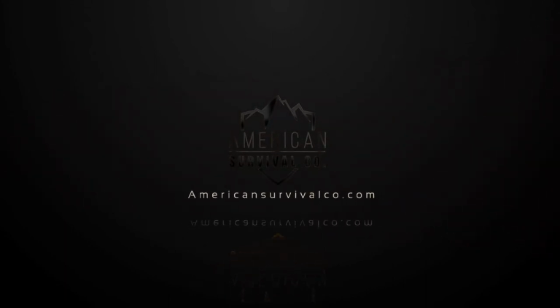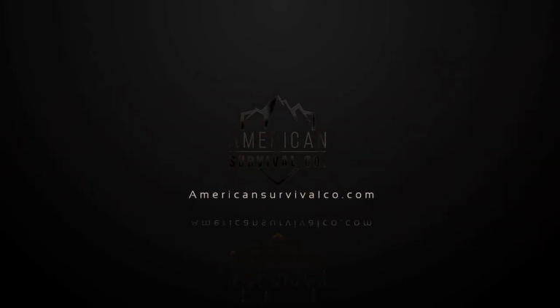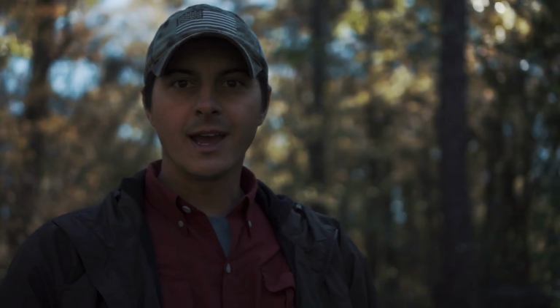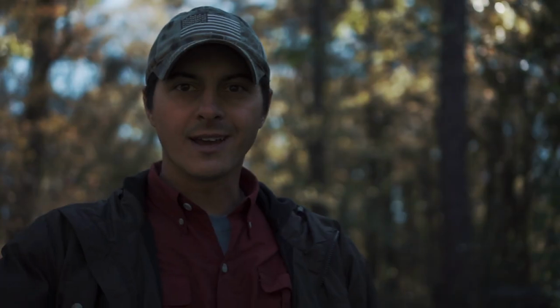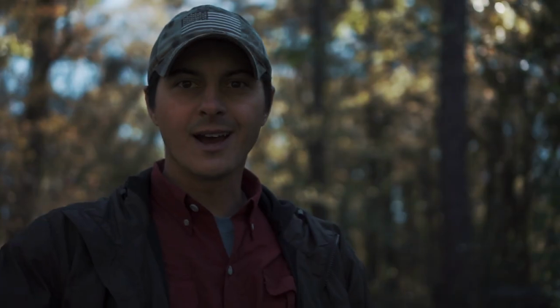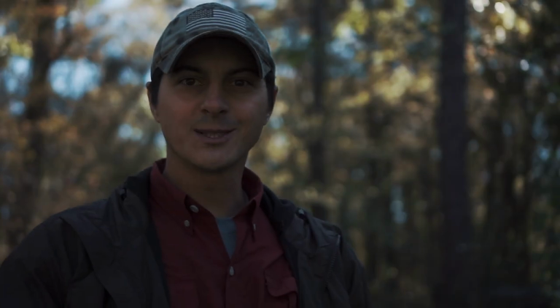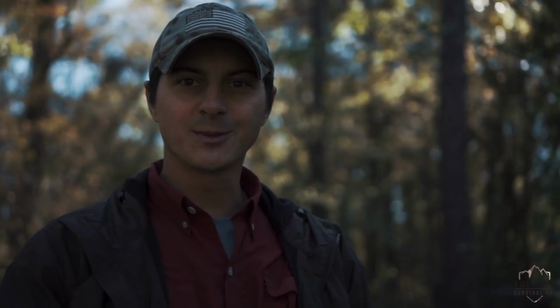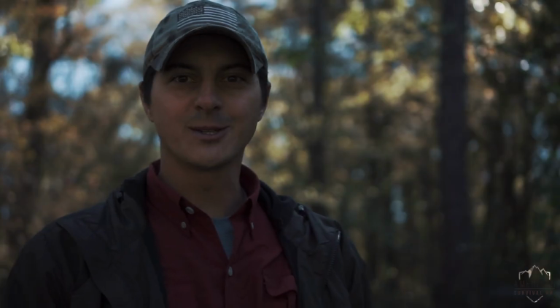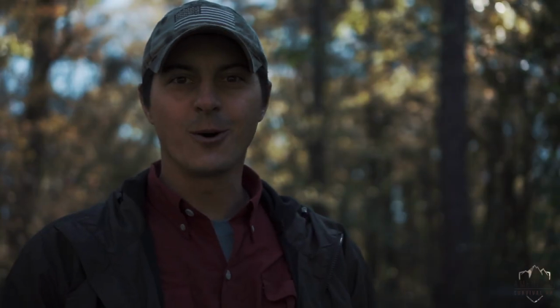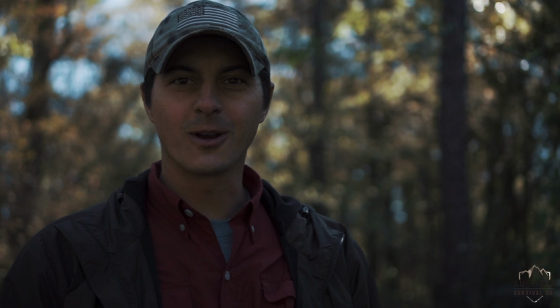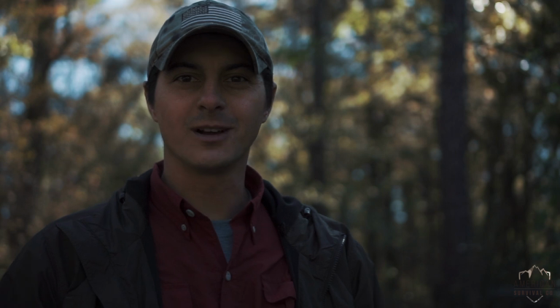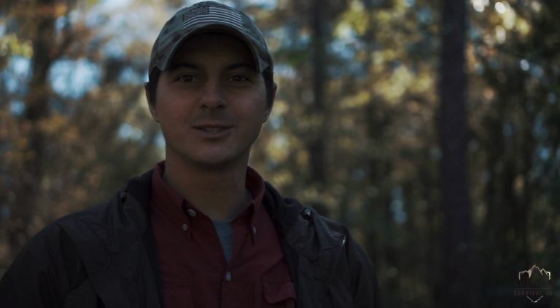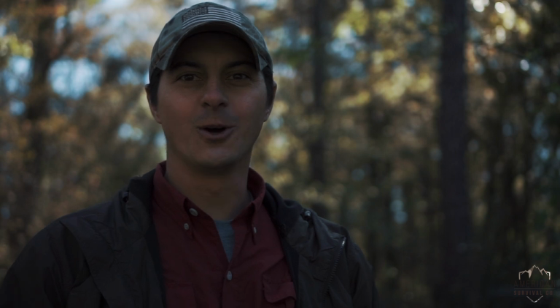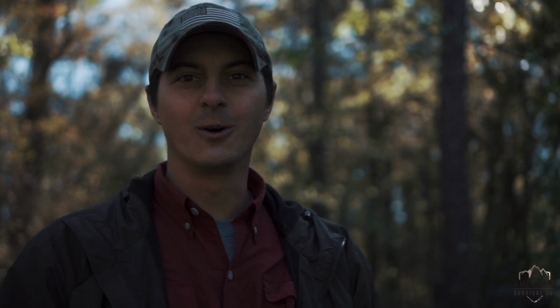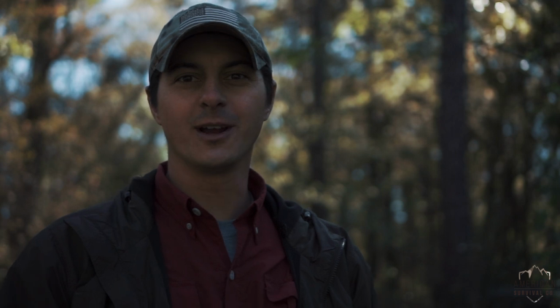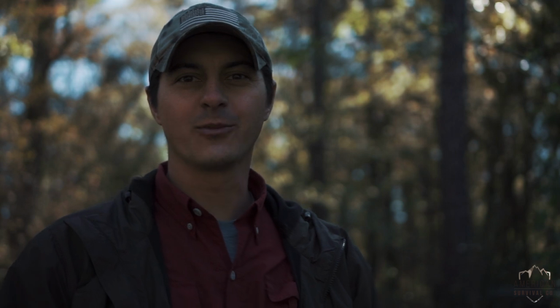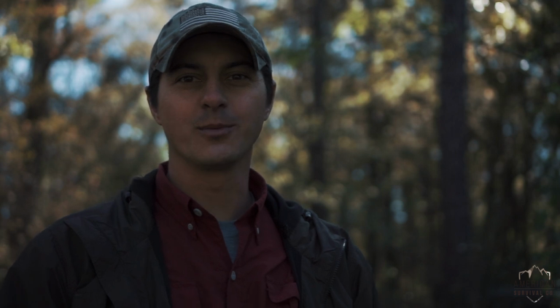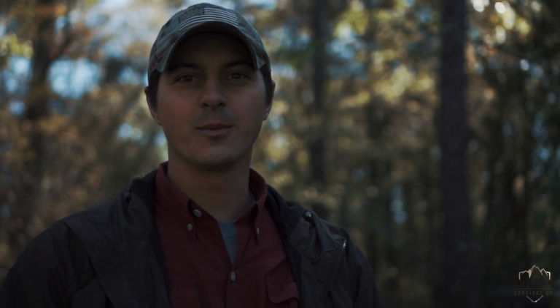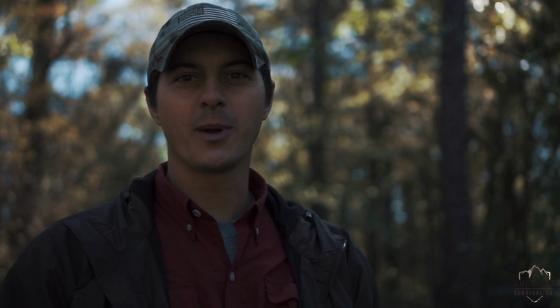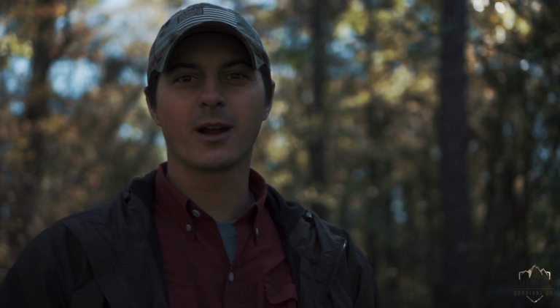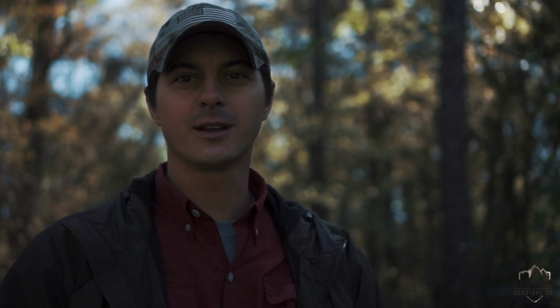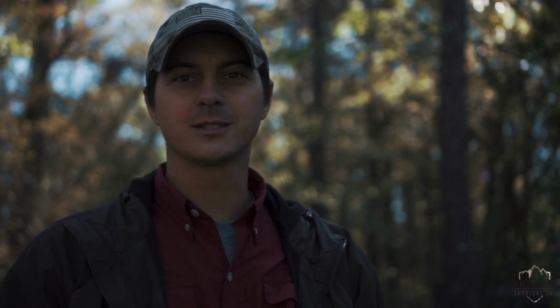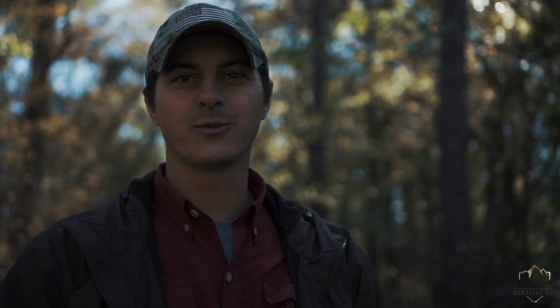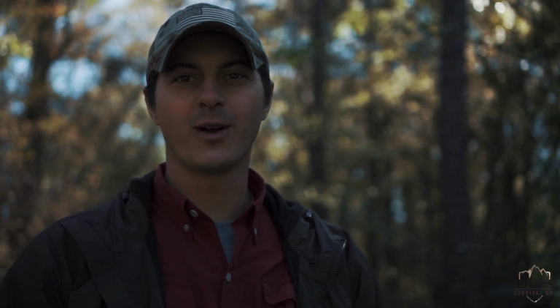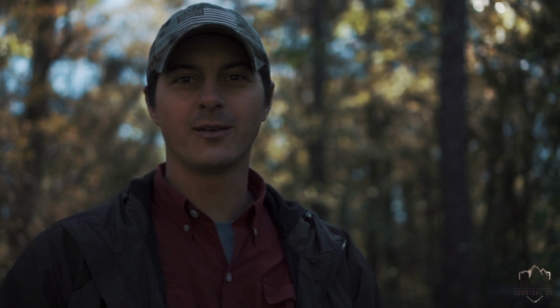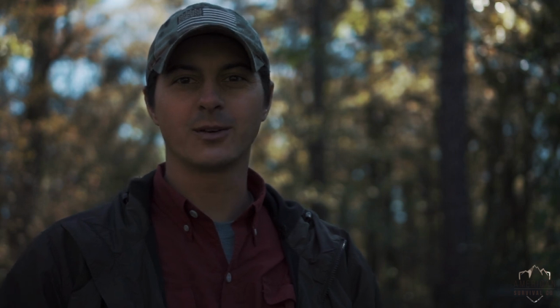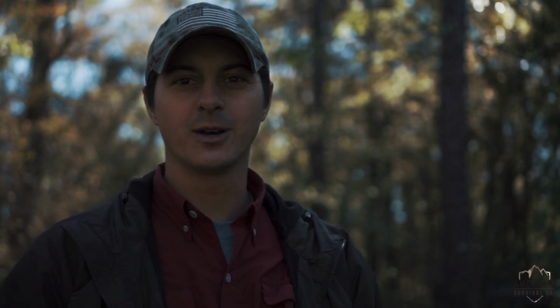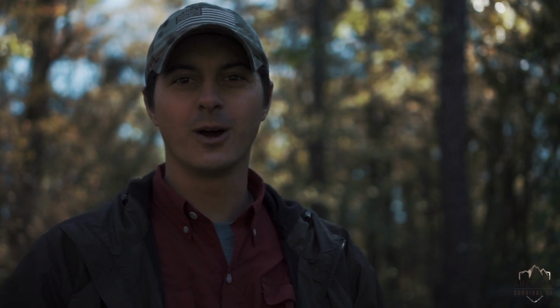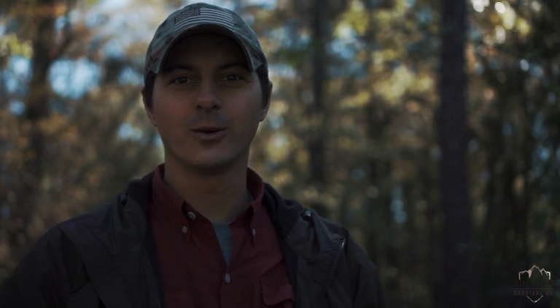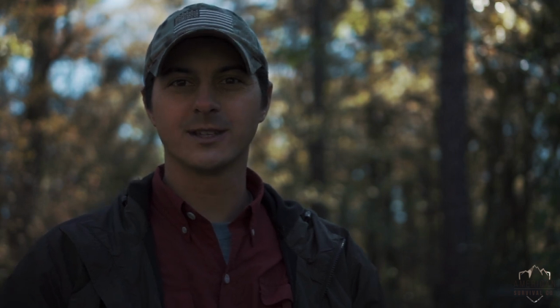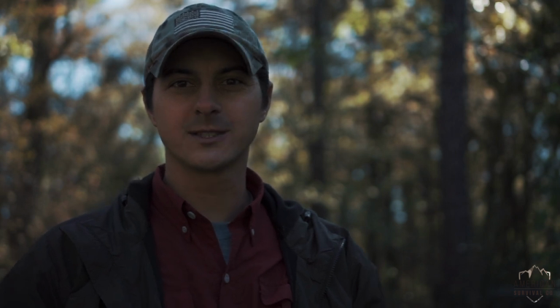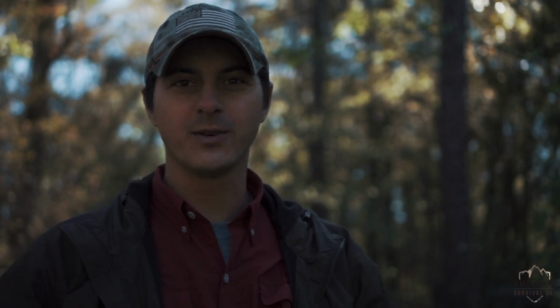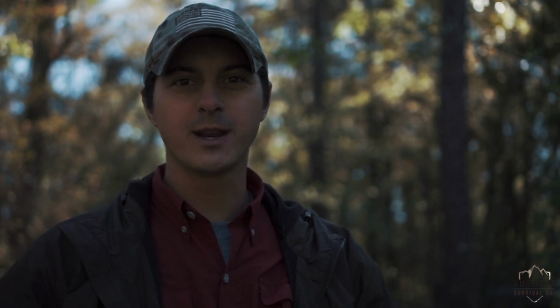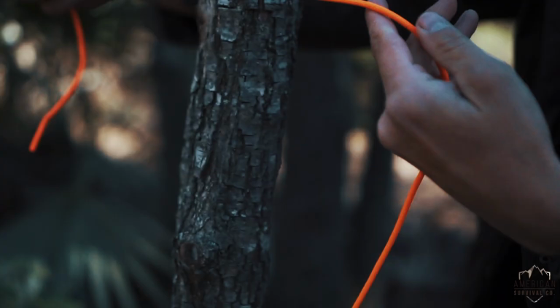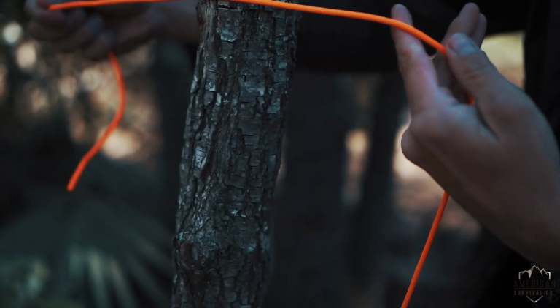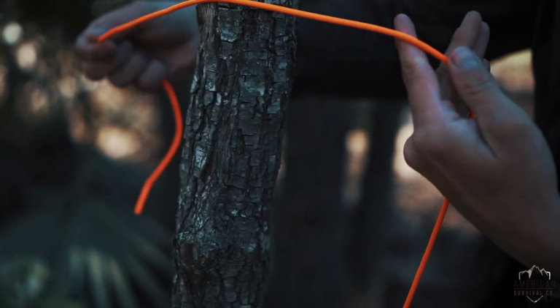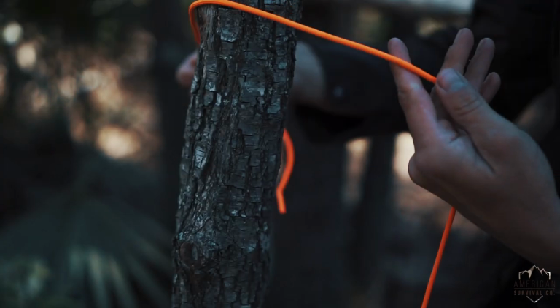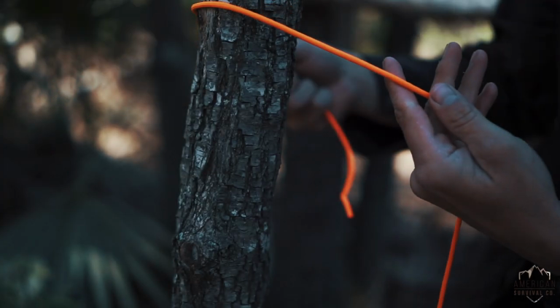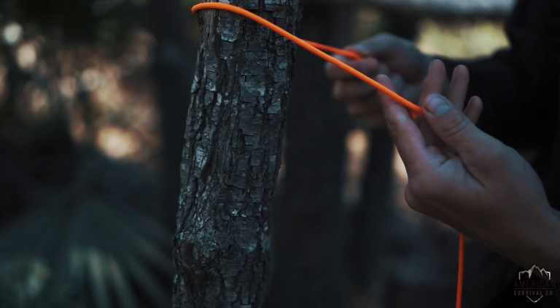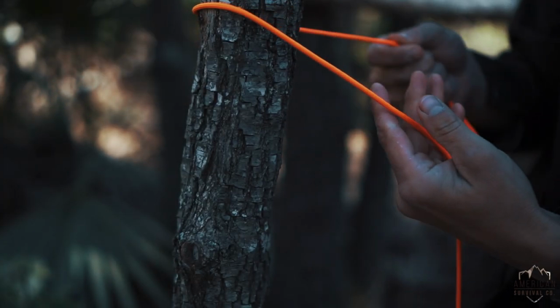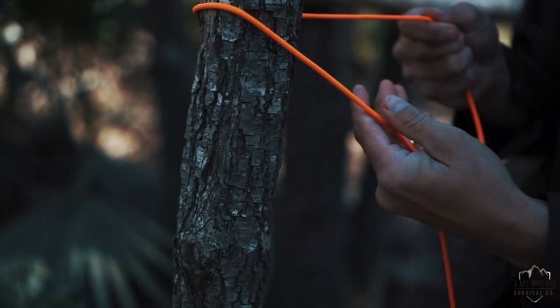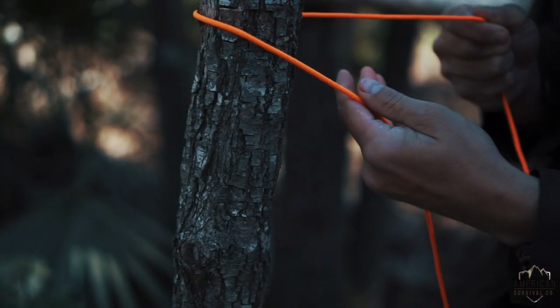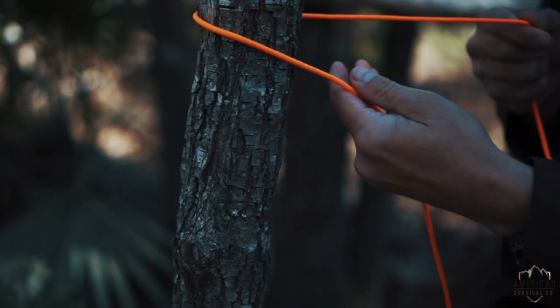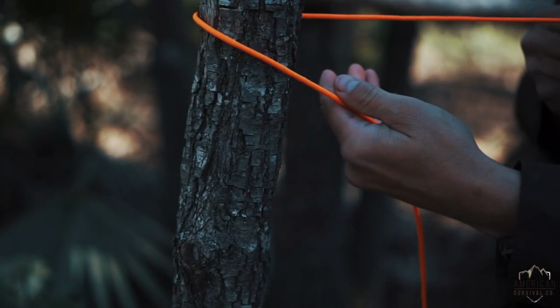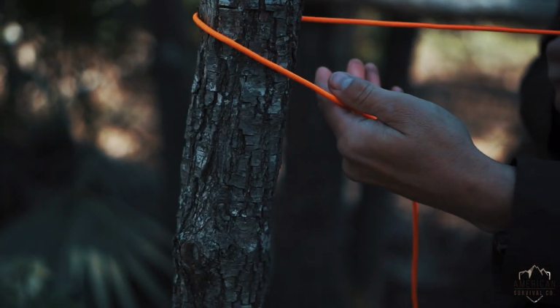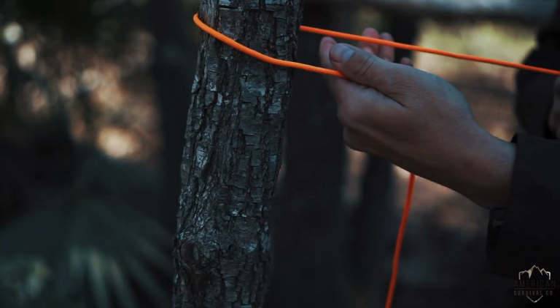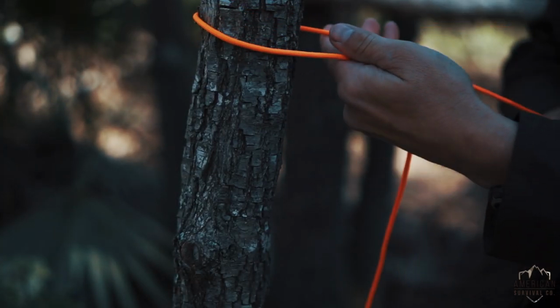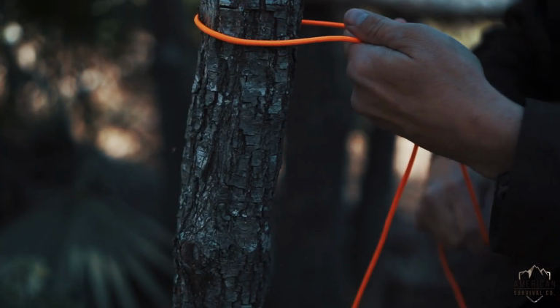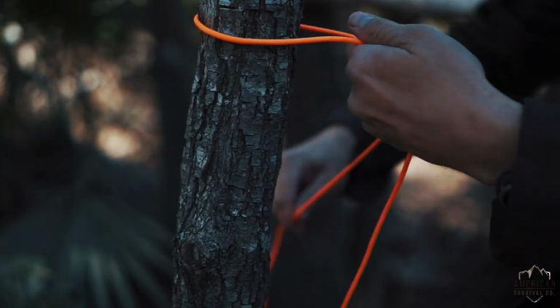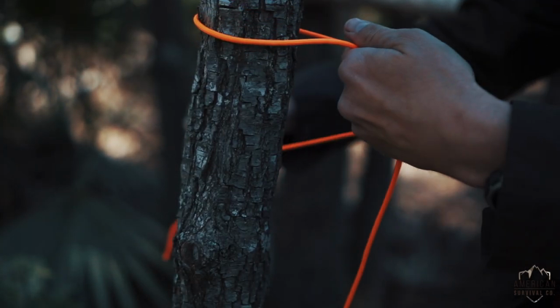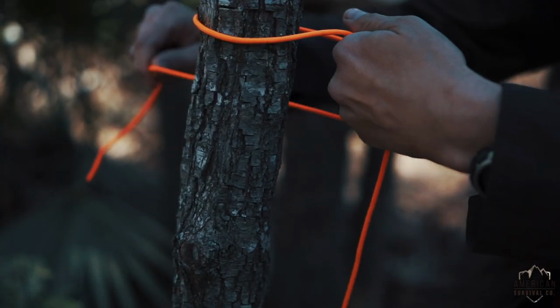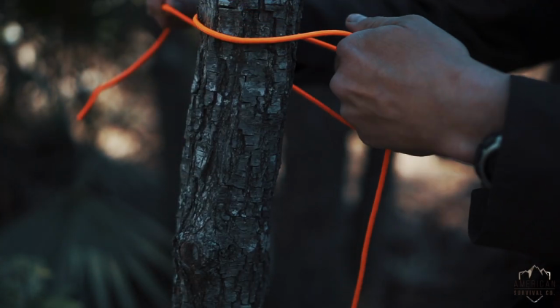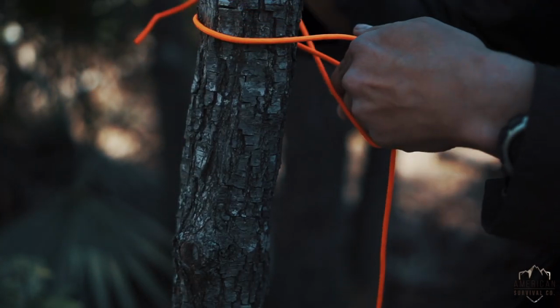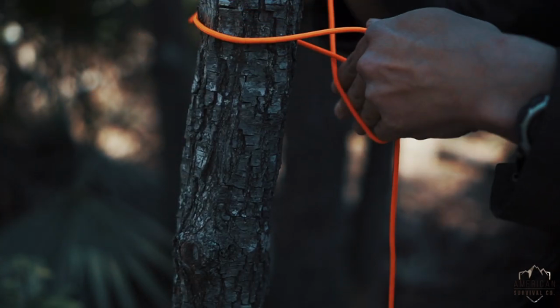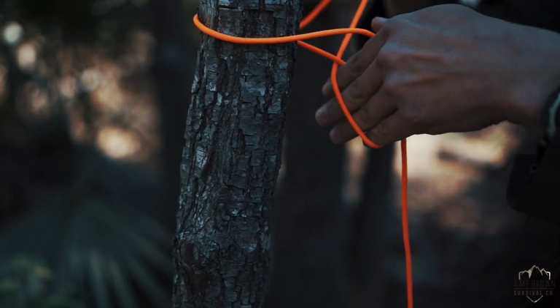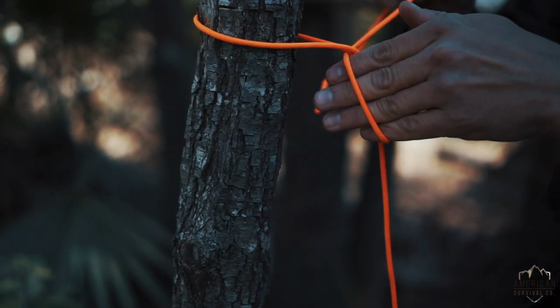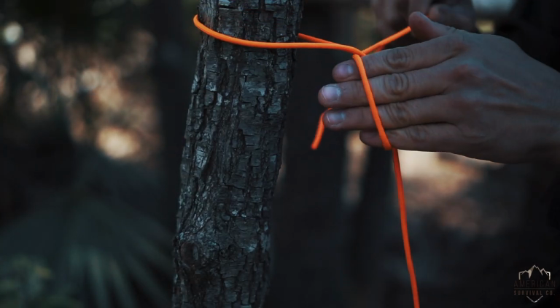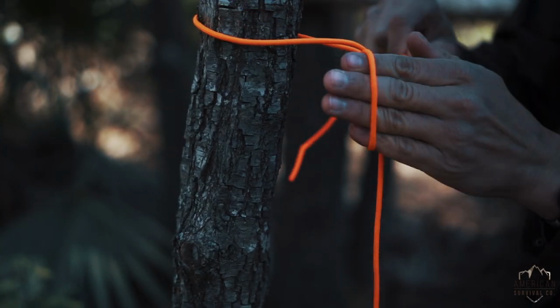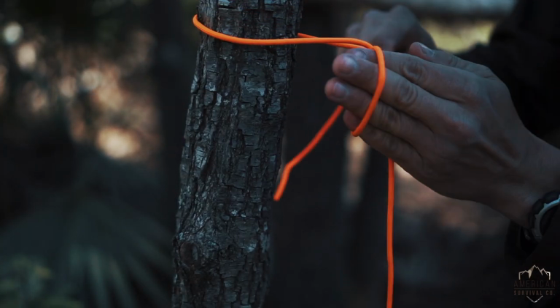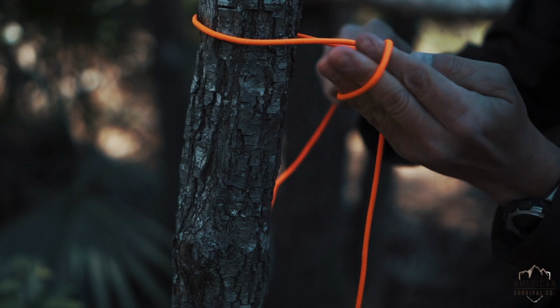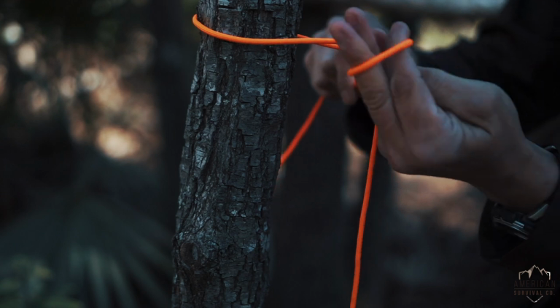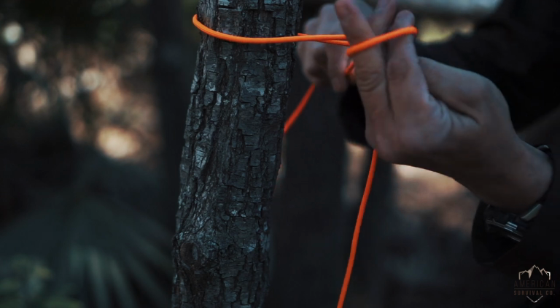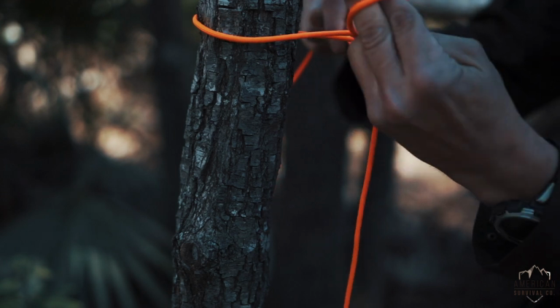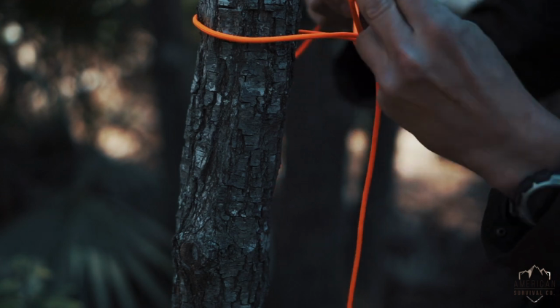Hey guys, what's going on? Joel here from American Survival Co., and this video is about the Siberian Hitch, also known as the Evank Hitch.